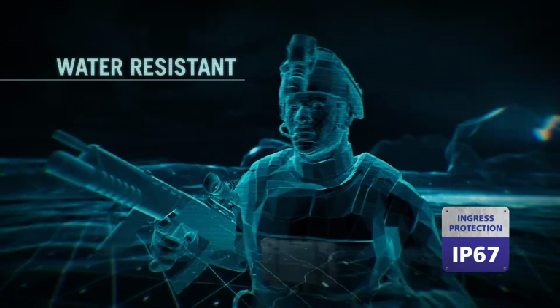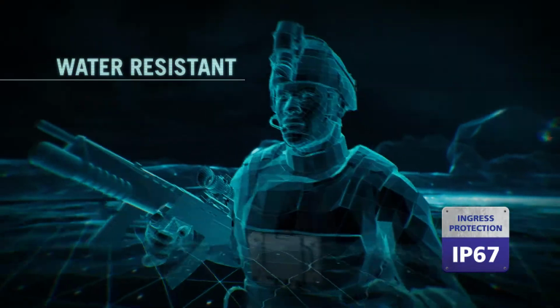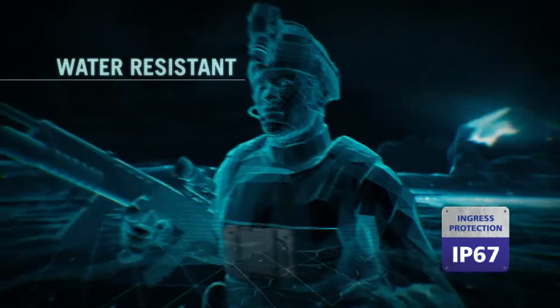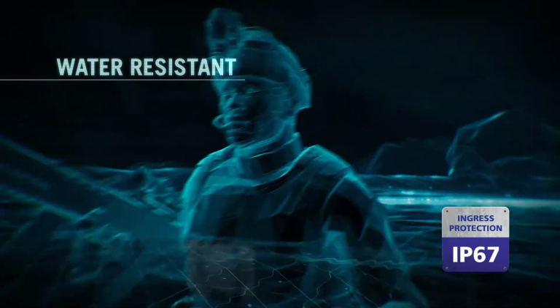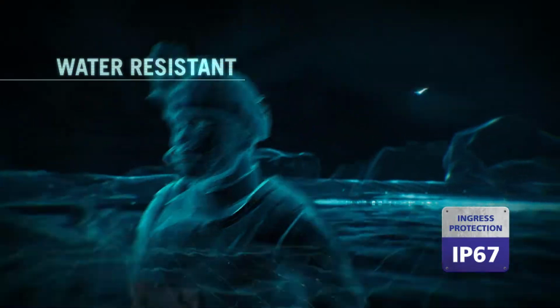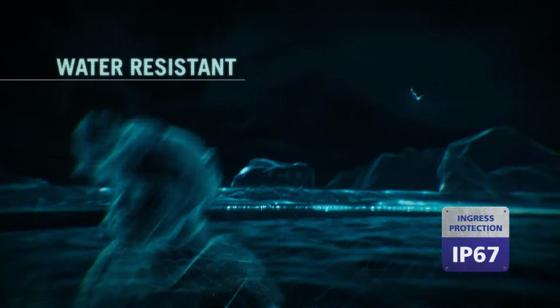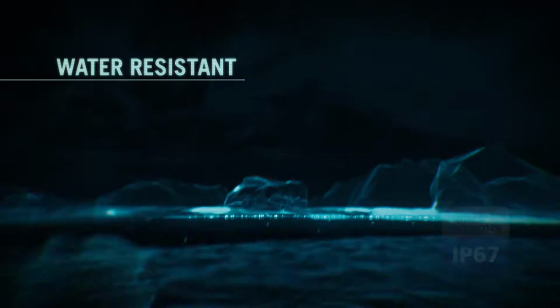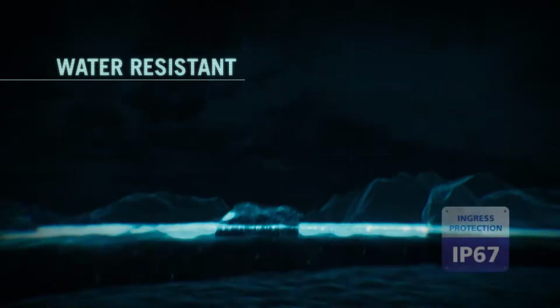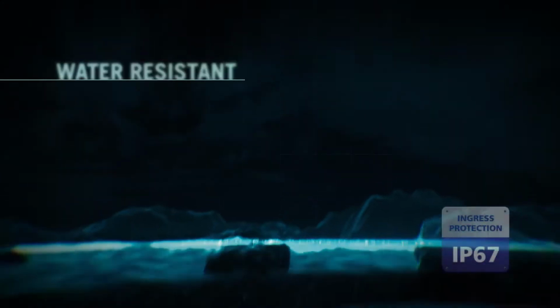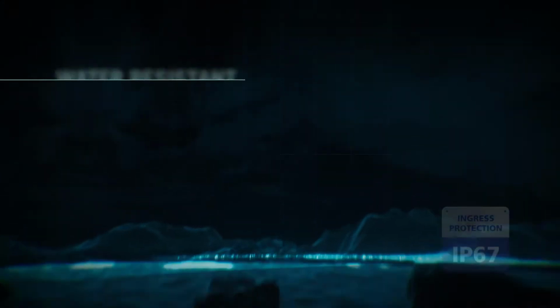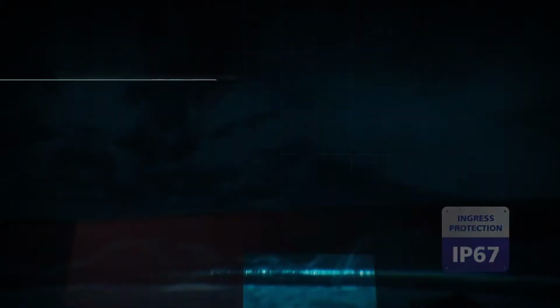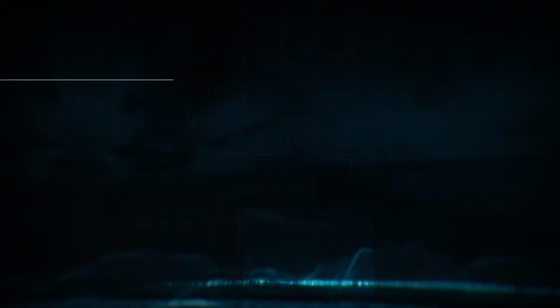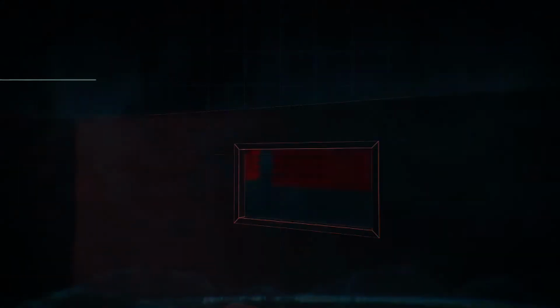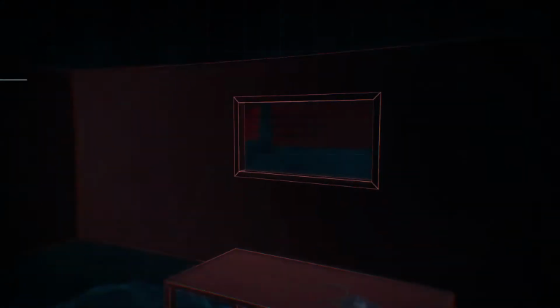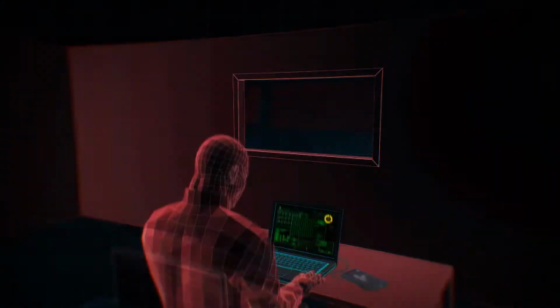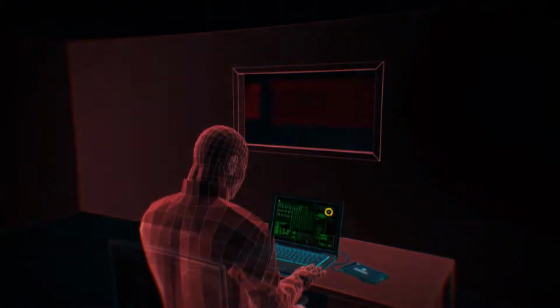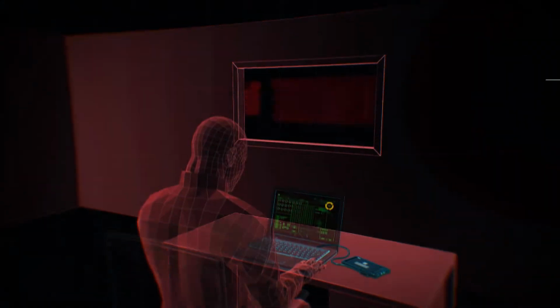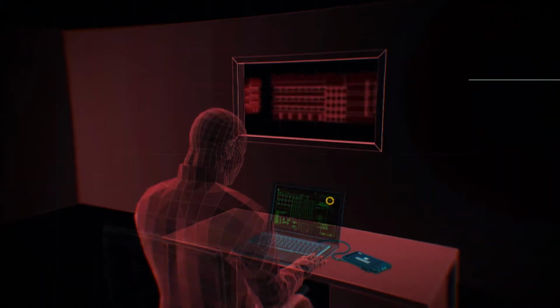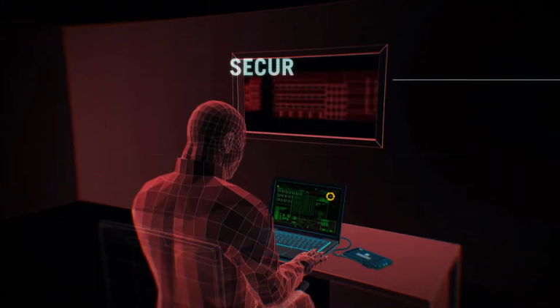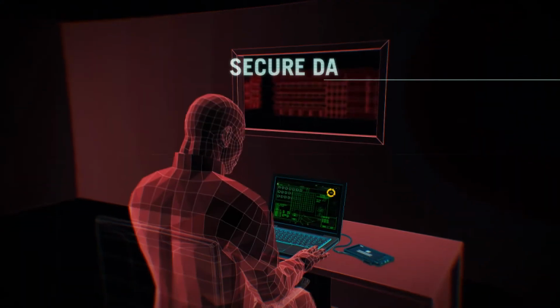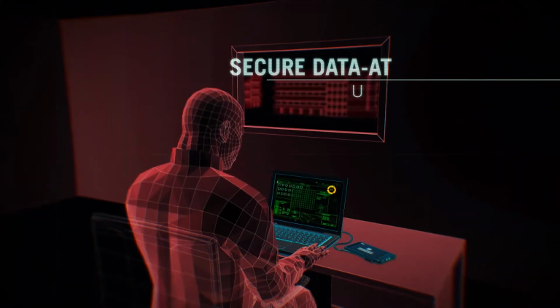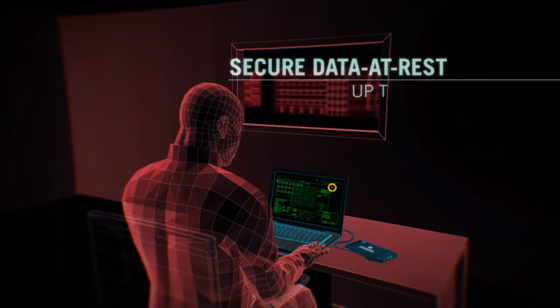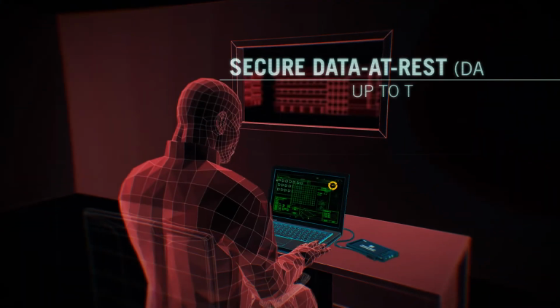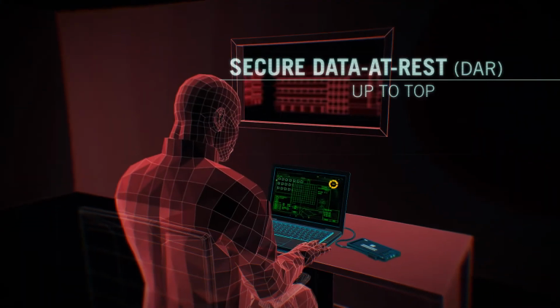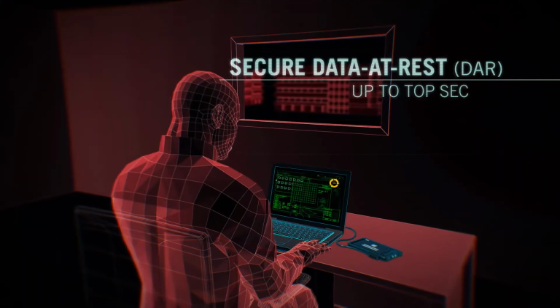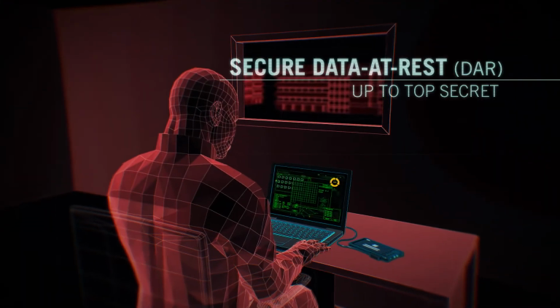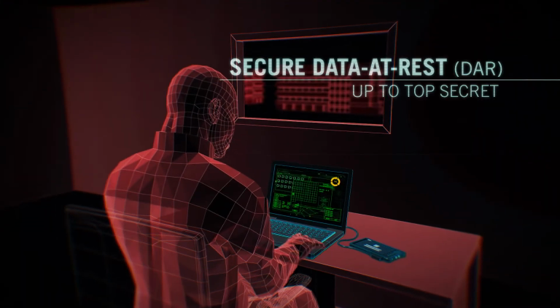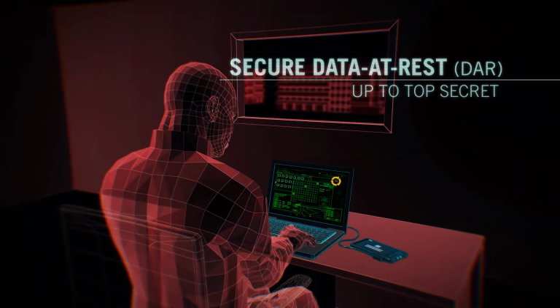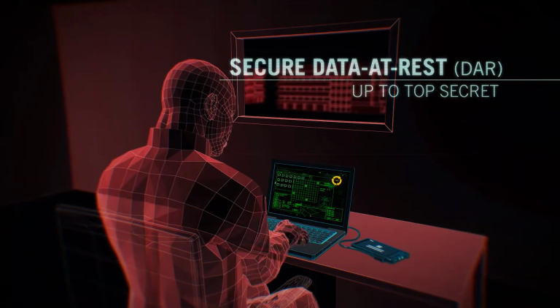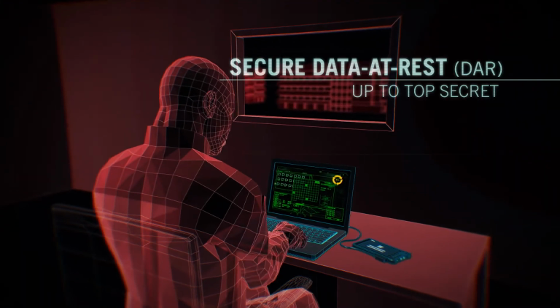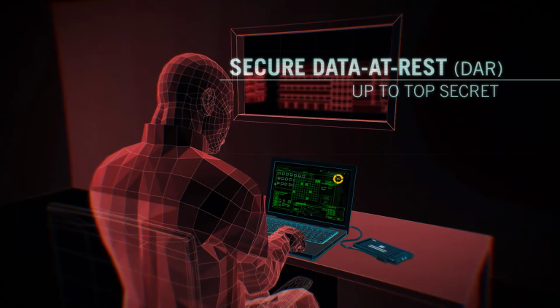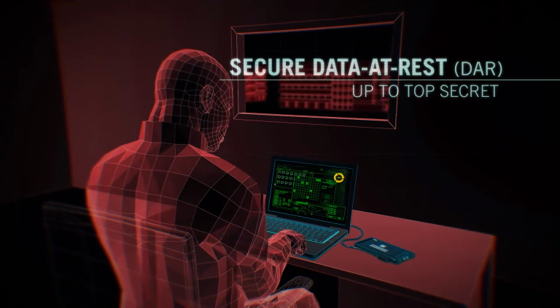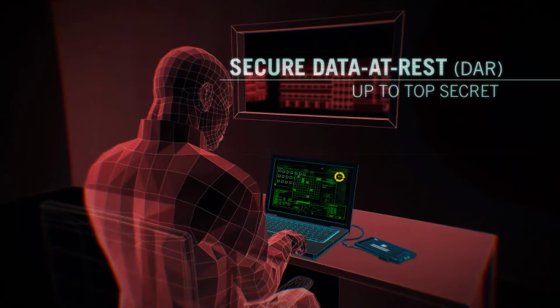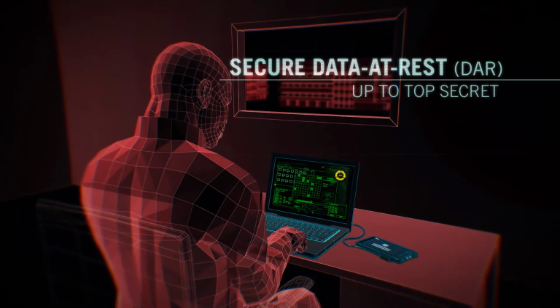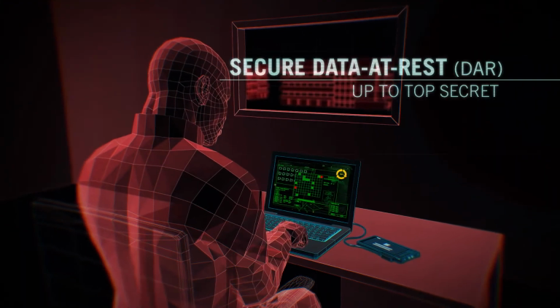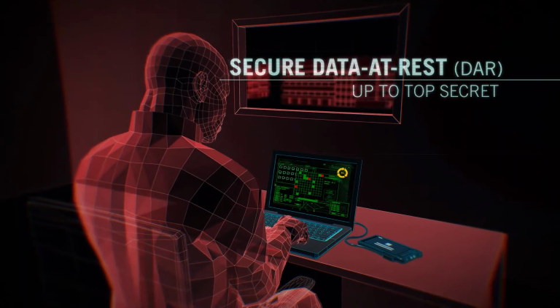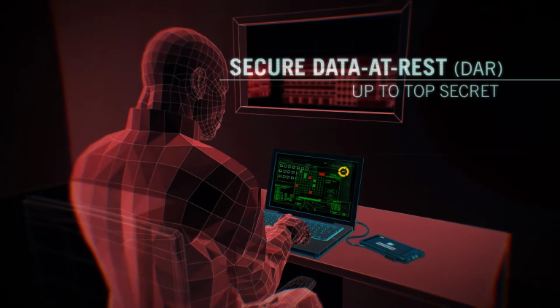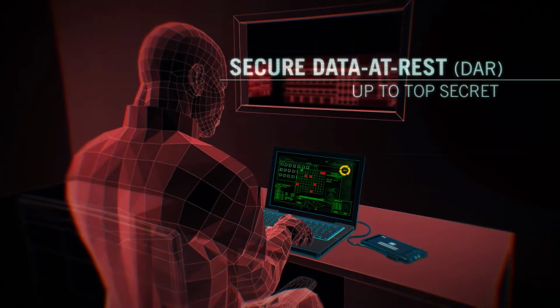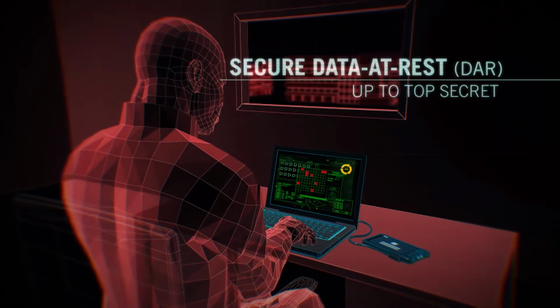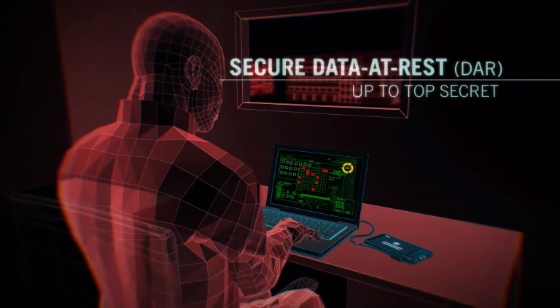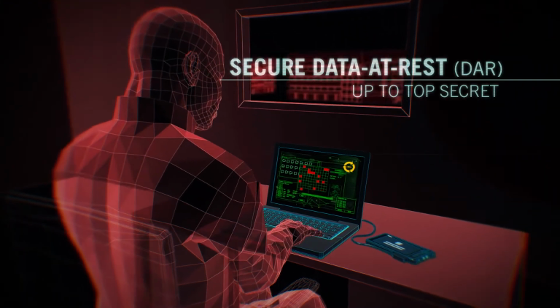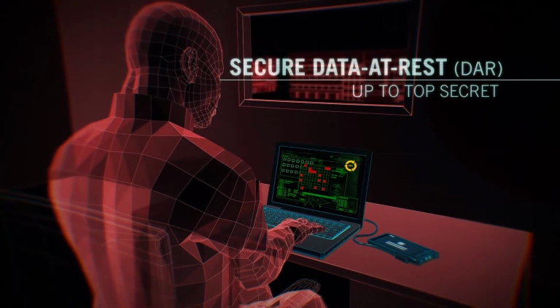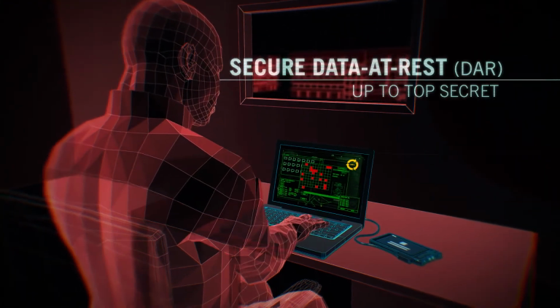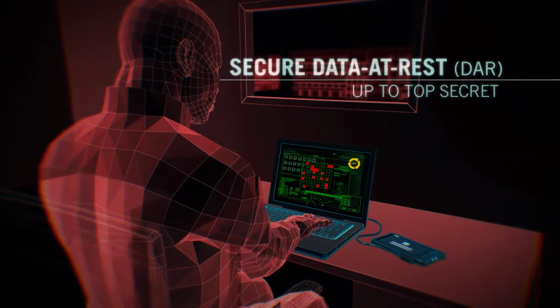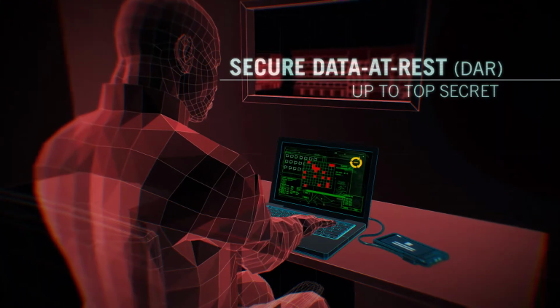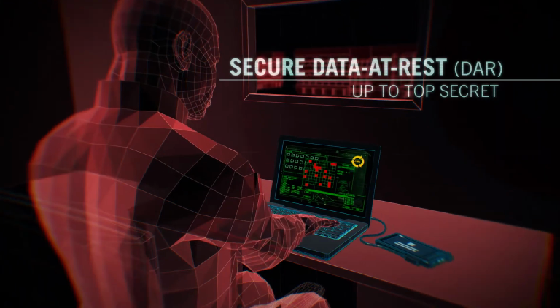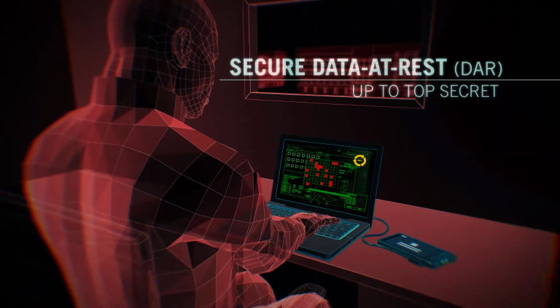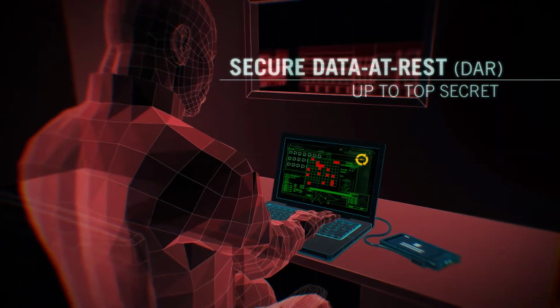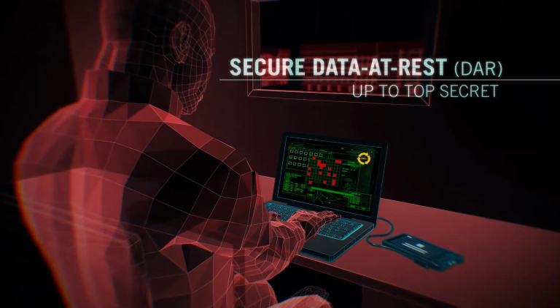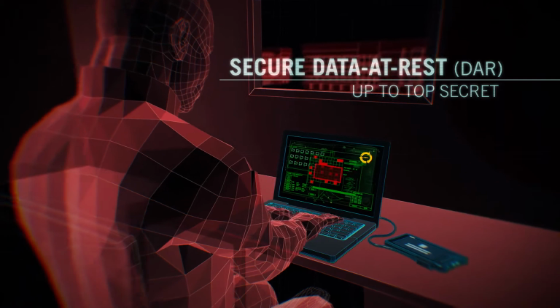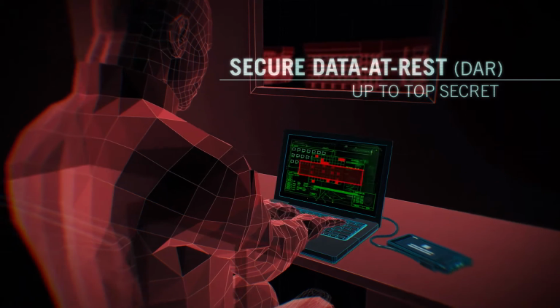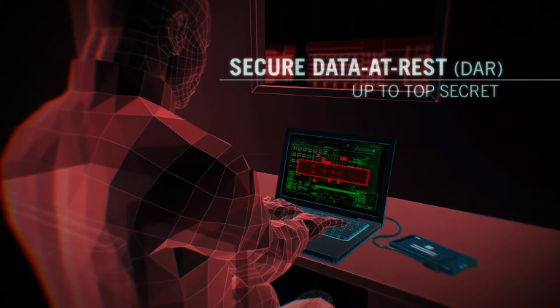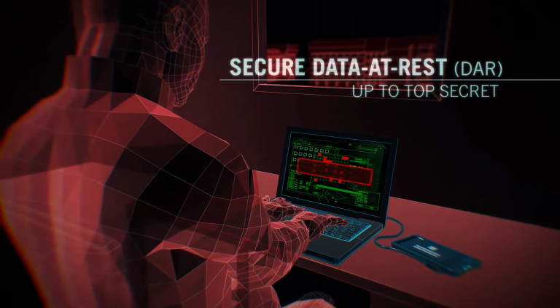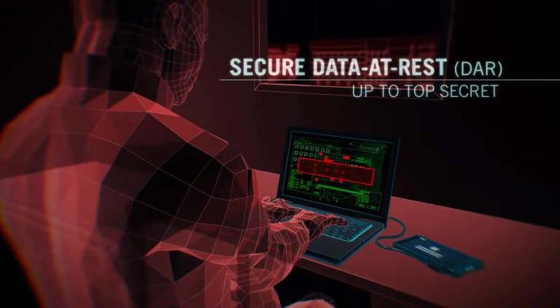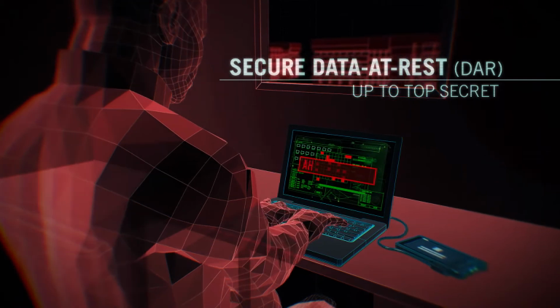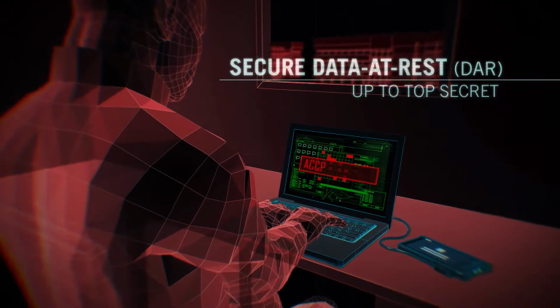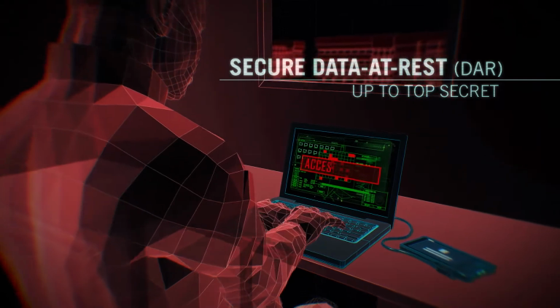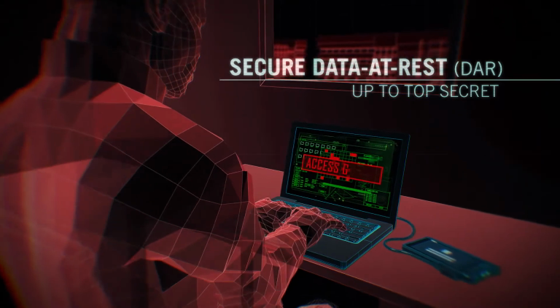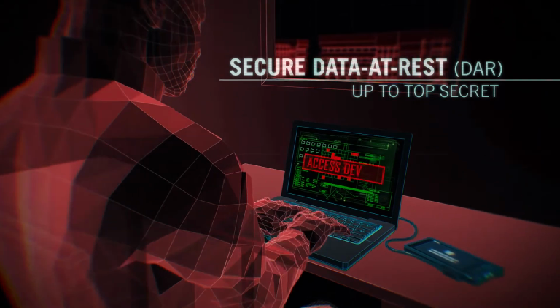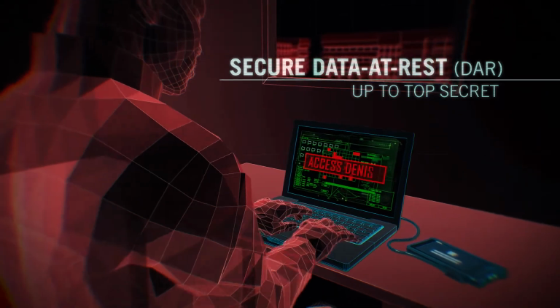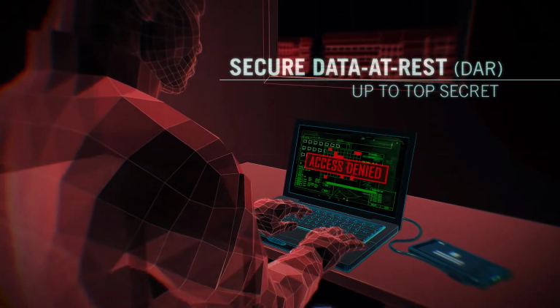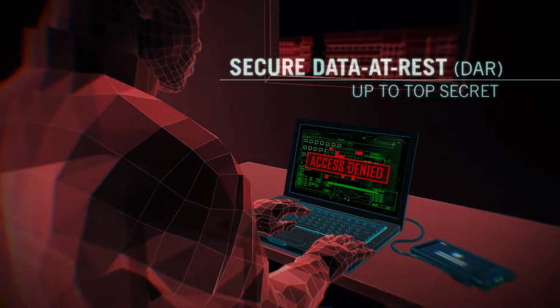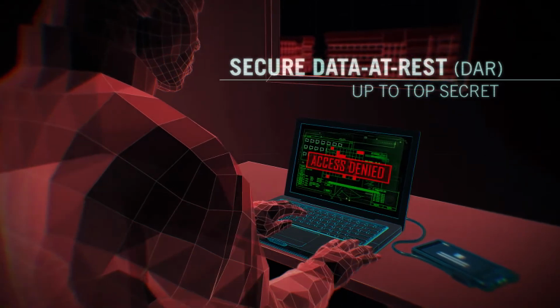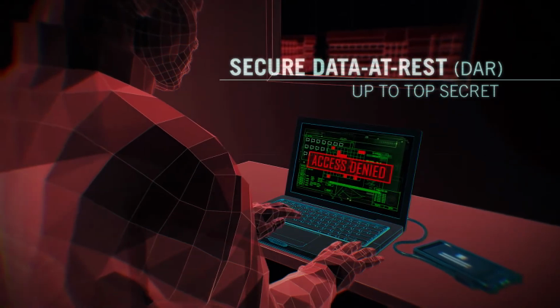Available with encryption options up to the highest national levels, the MX-50 can ensure secure data at rest.